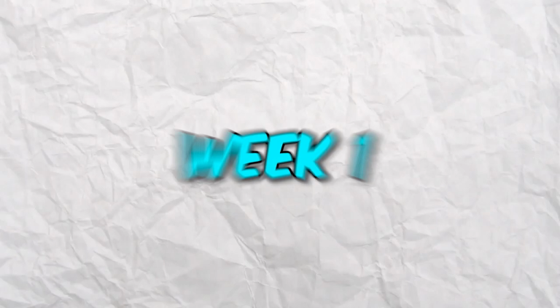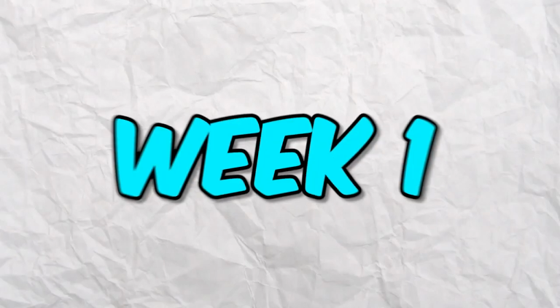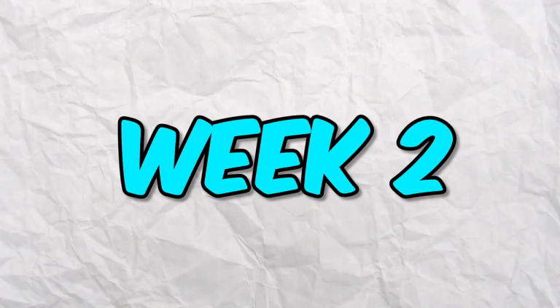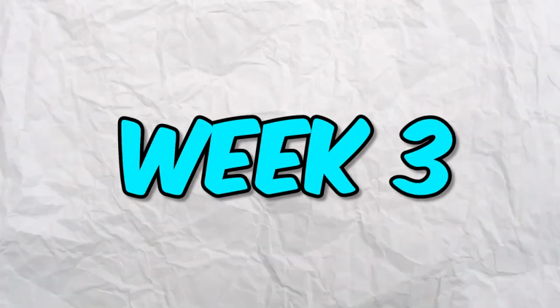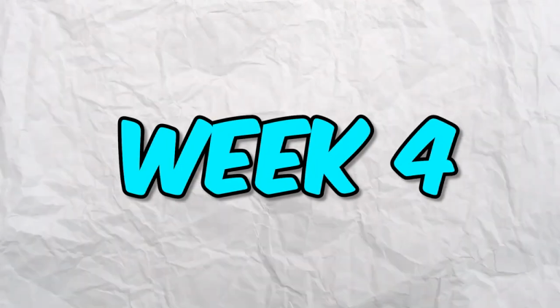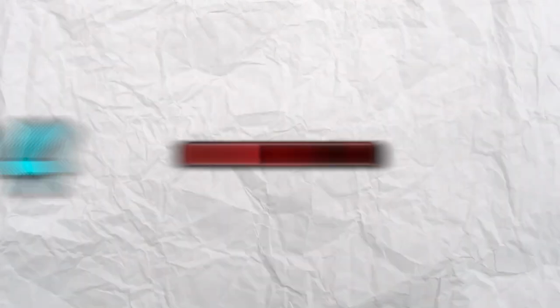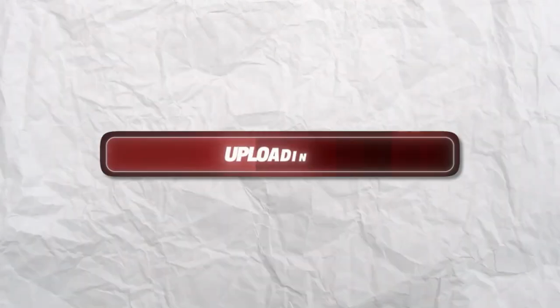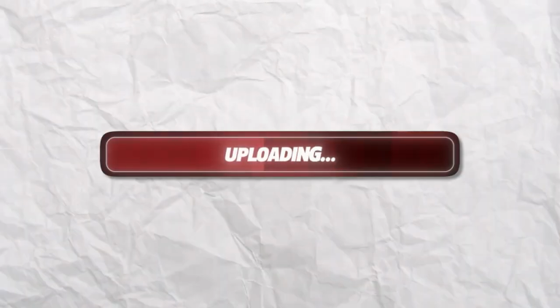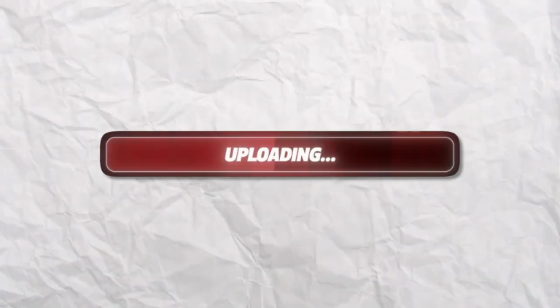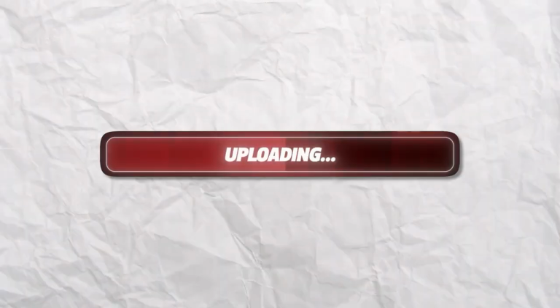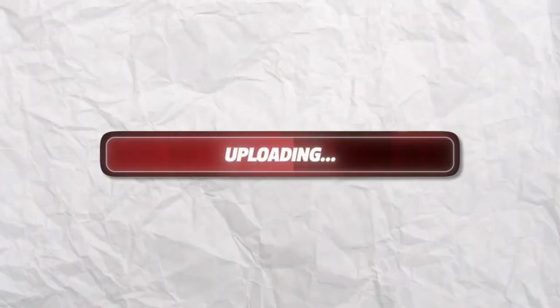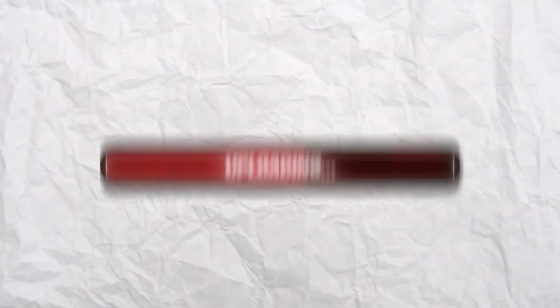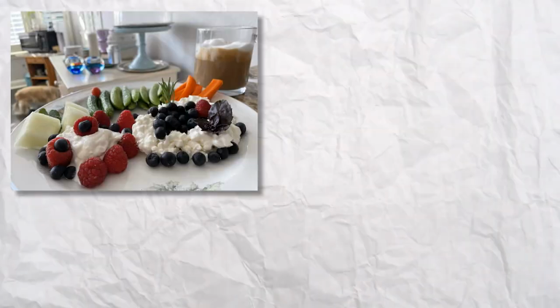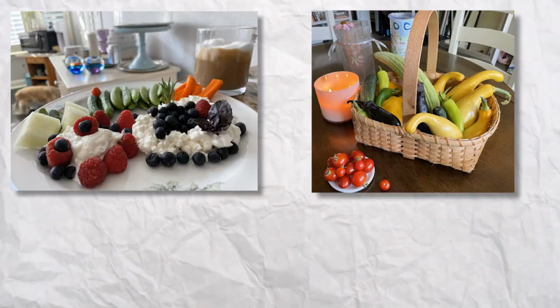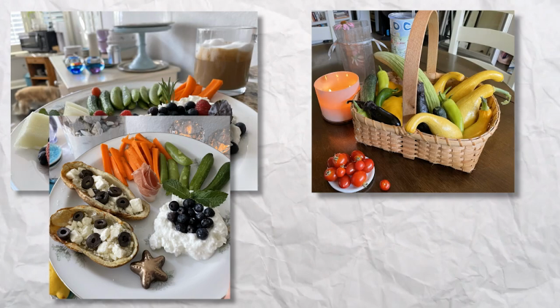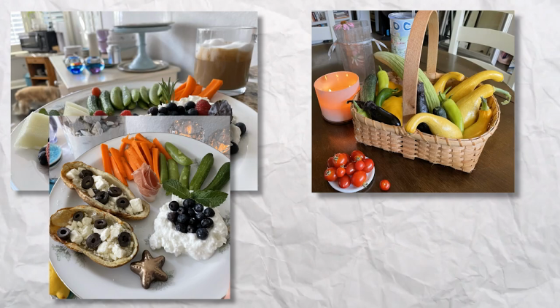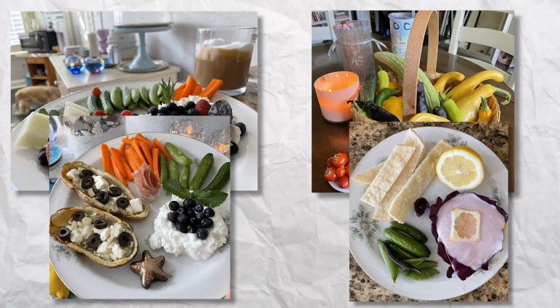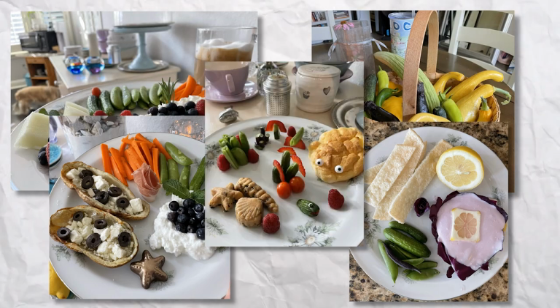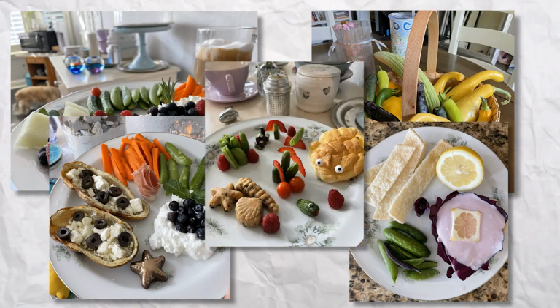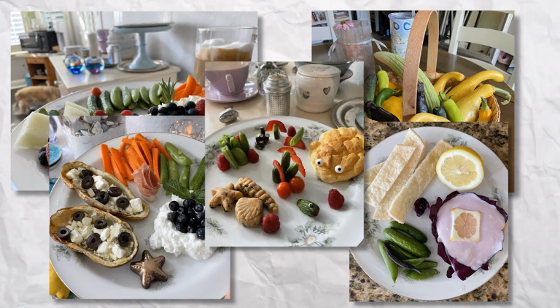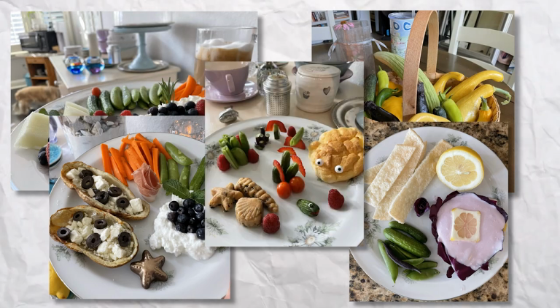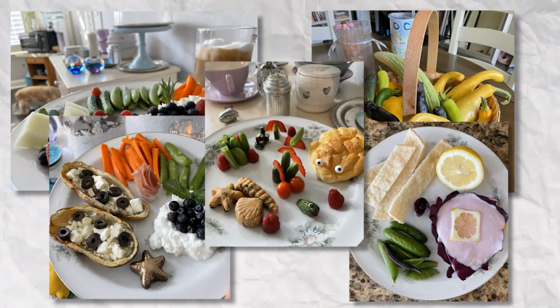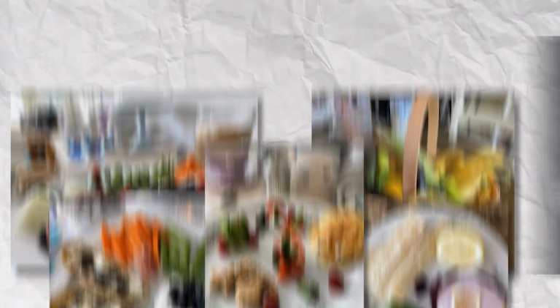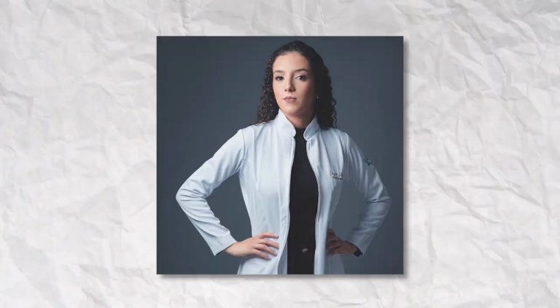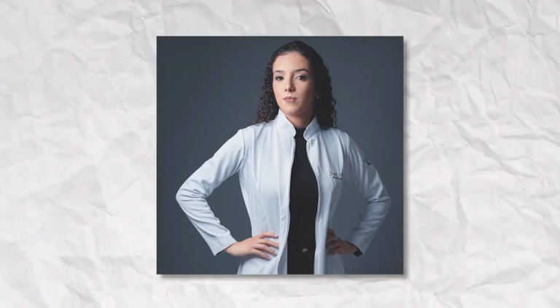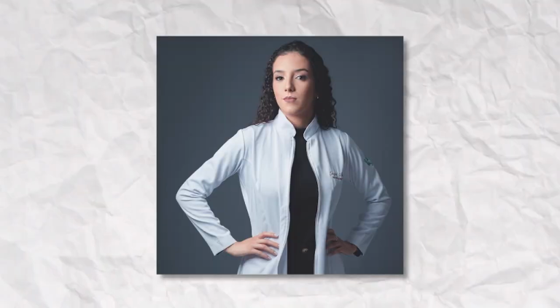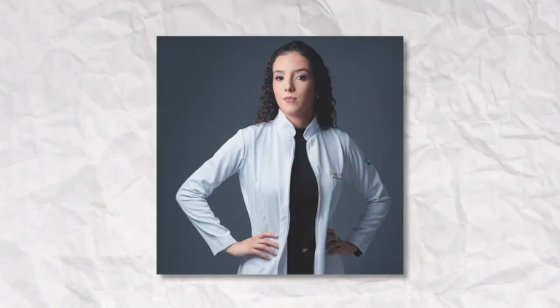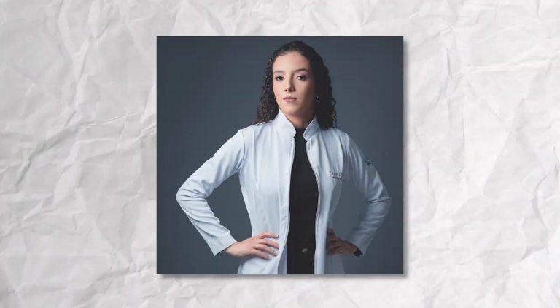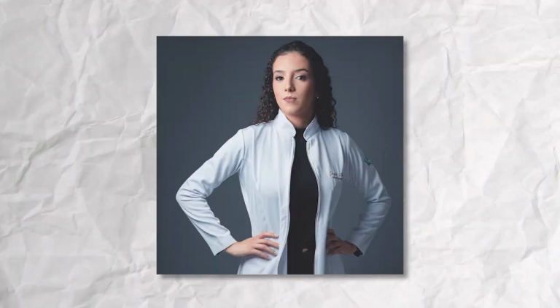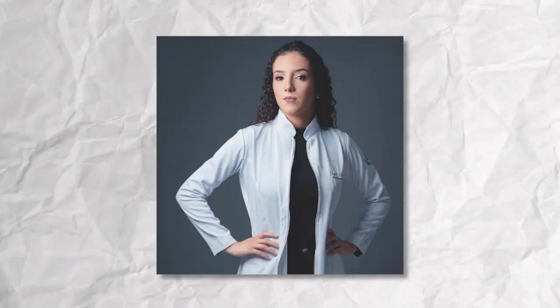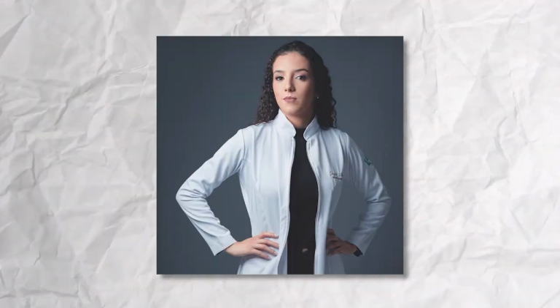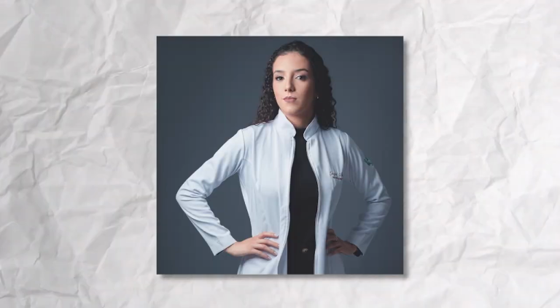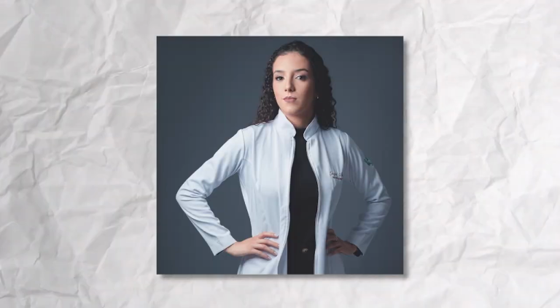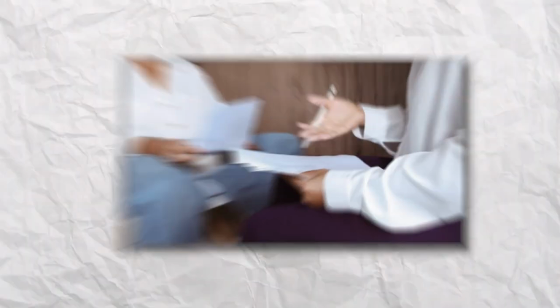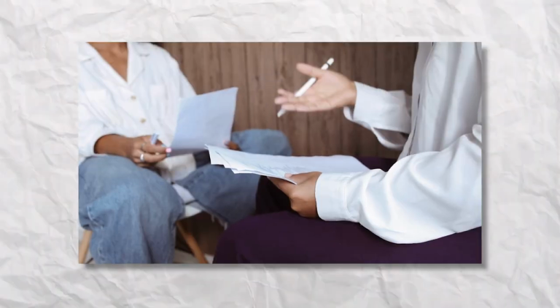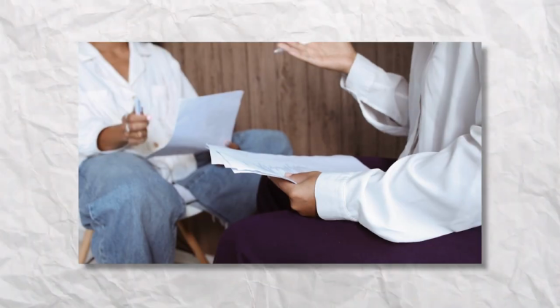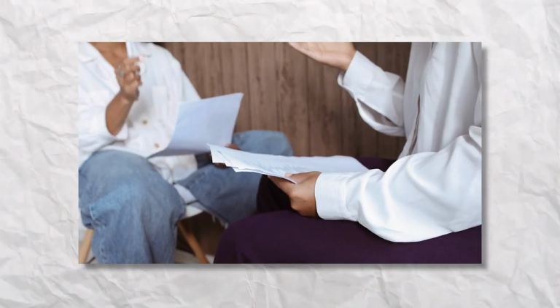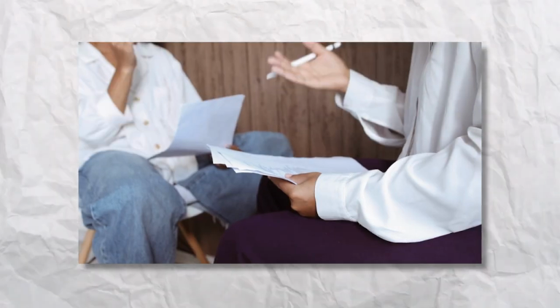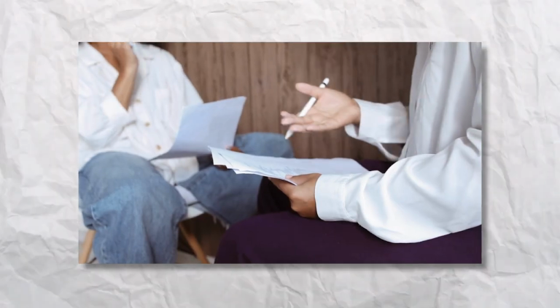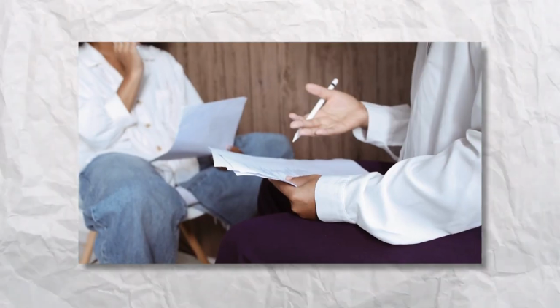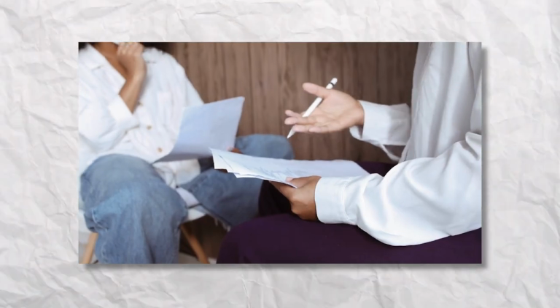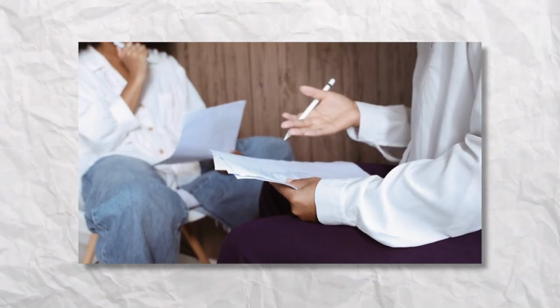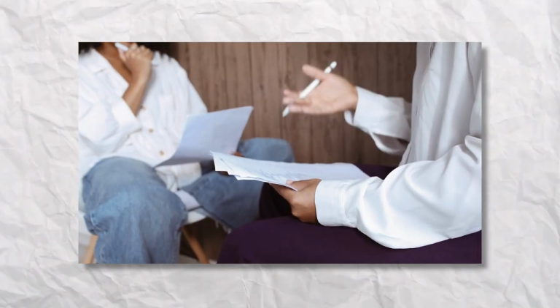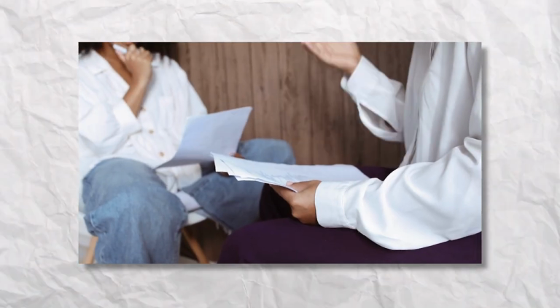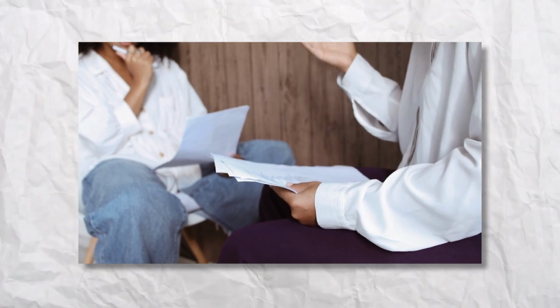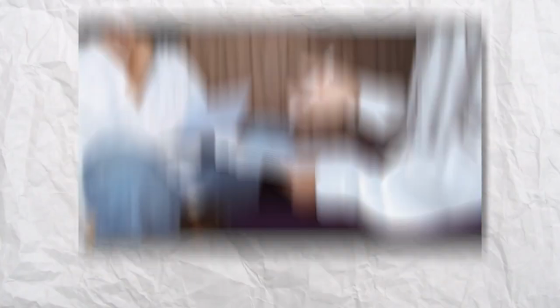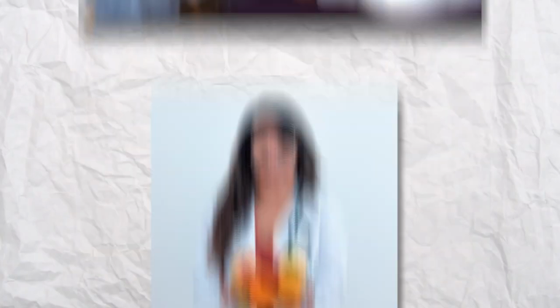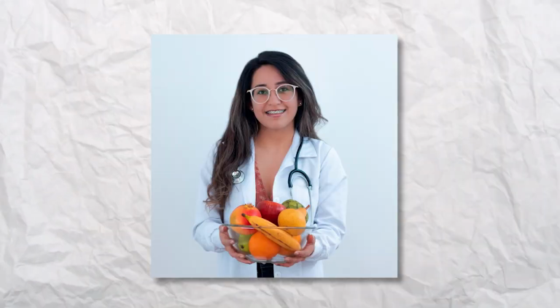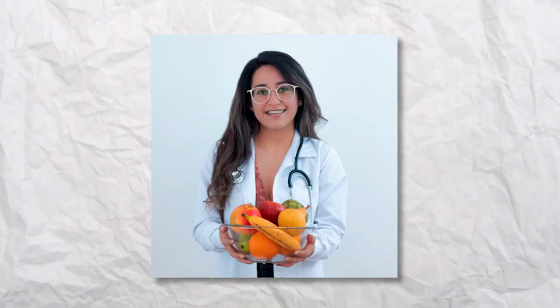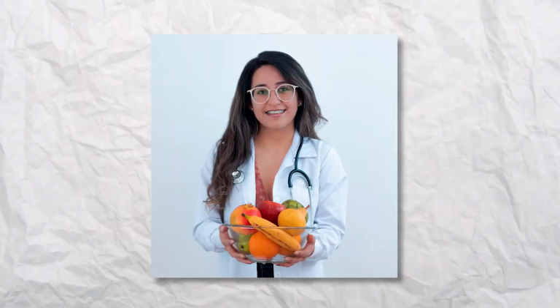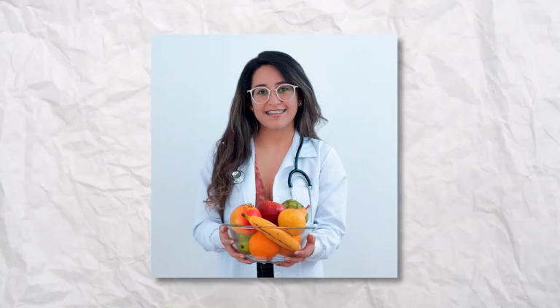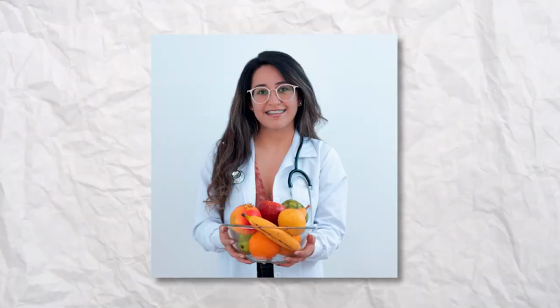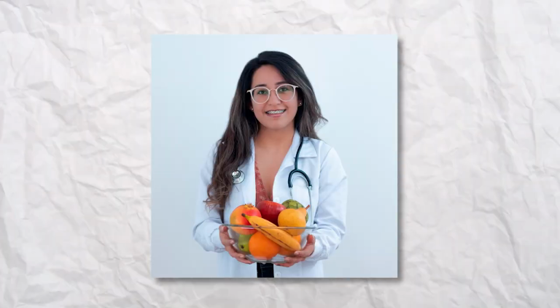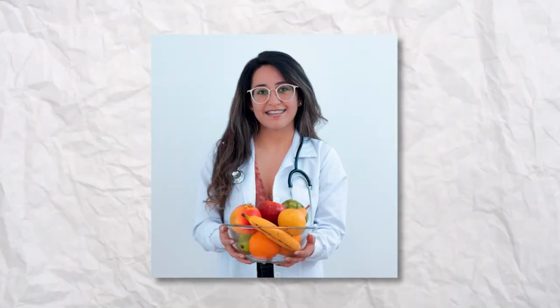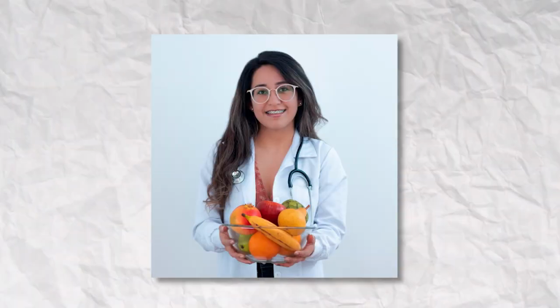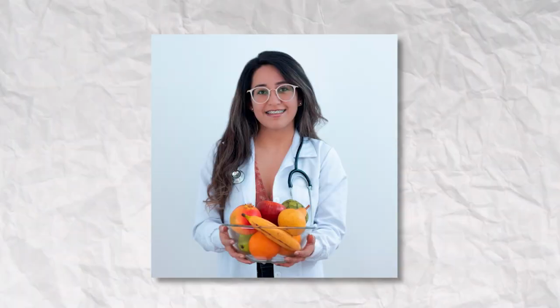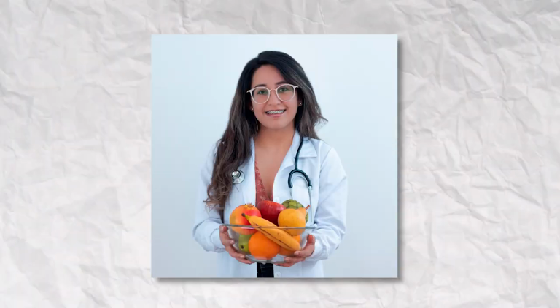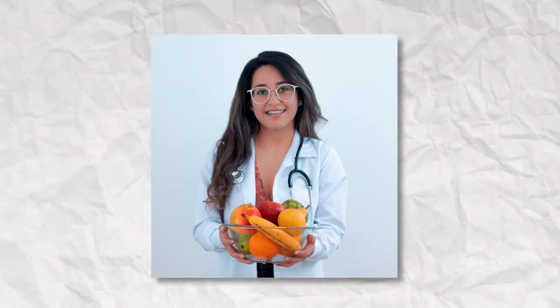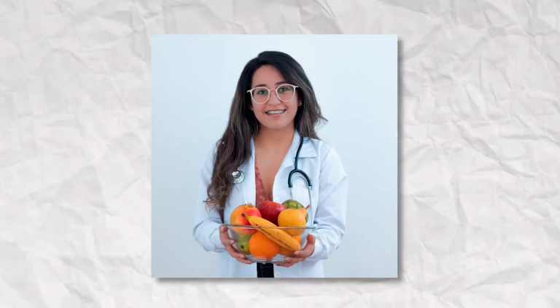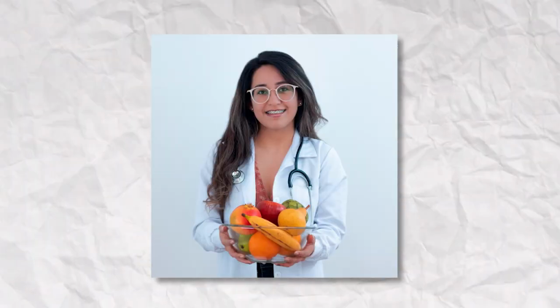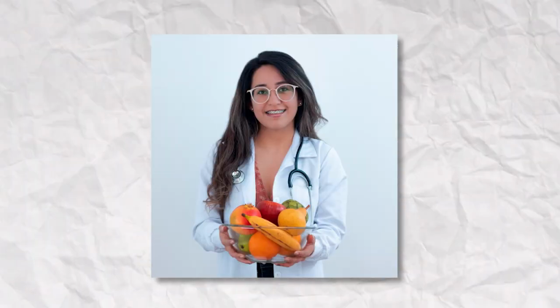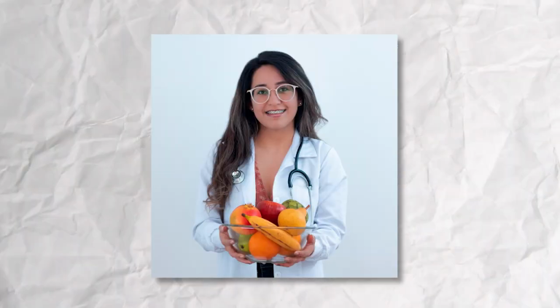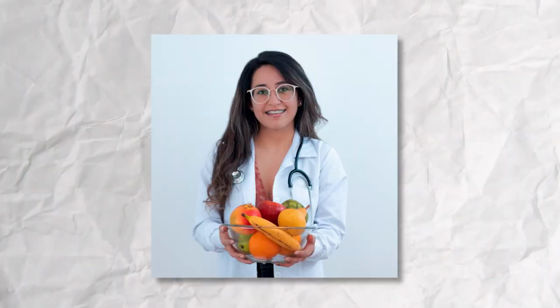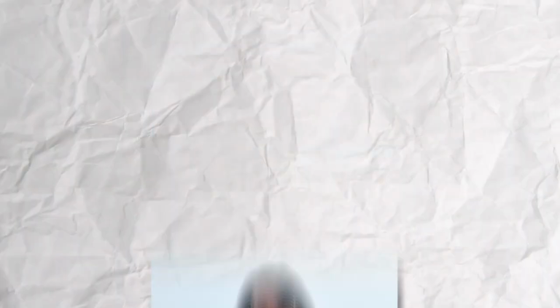Four weeks of uploading my food pictures to an app for the nutritionist to review and suggest modifications. Here's what I learned with my nutritionist.